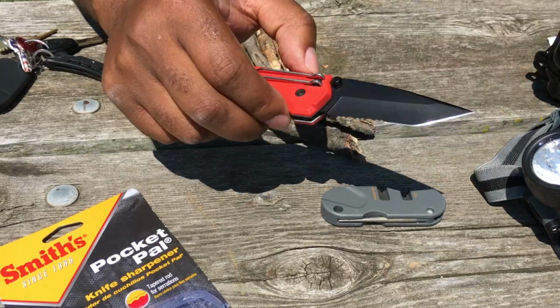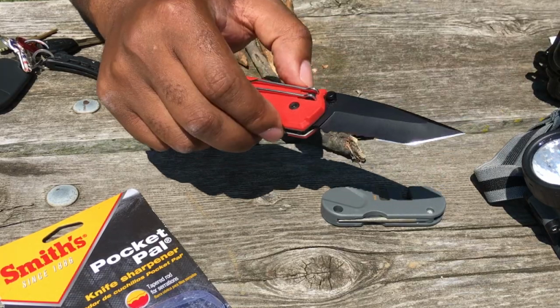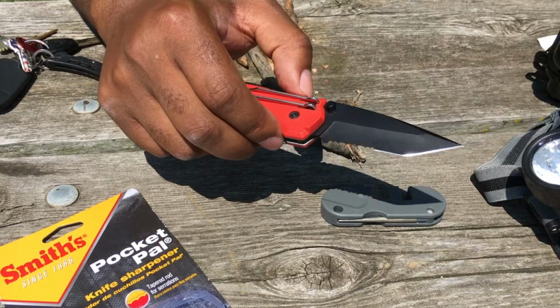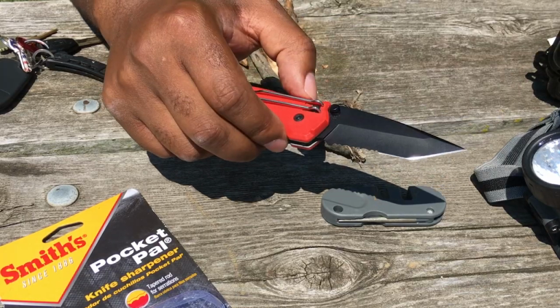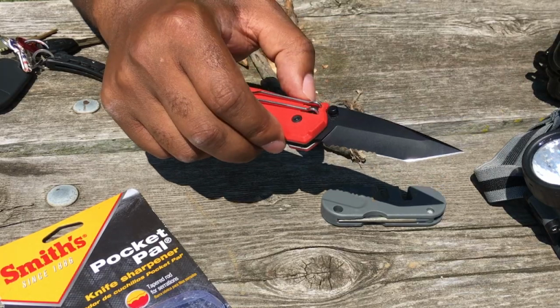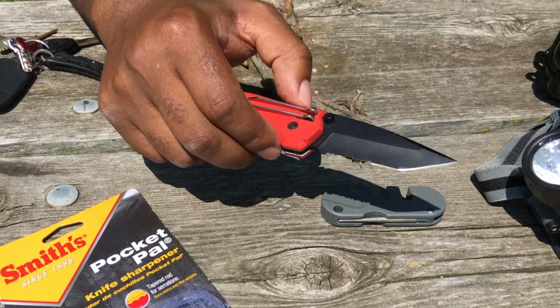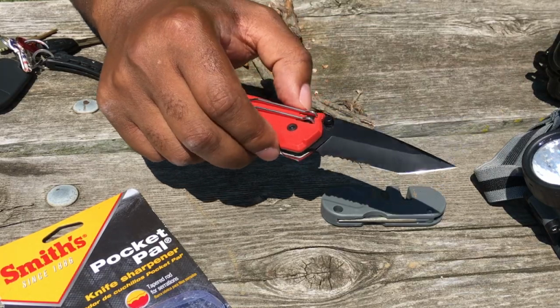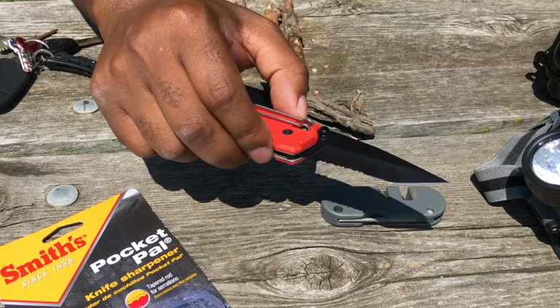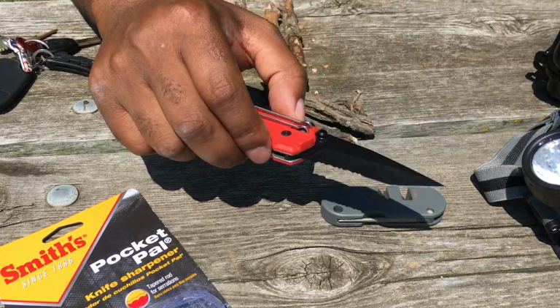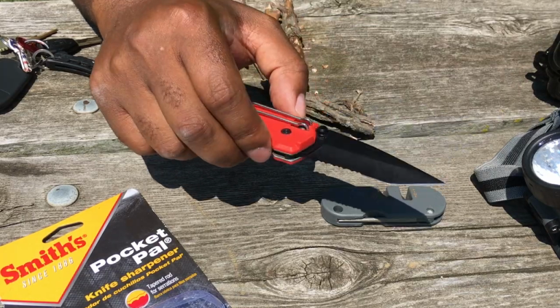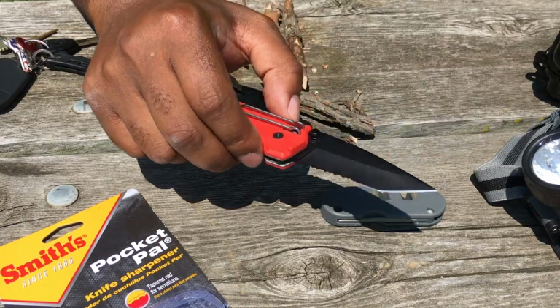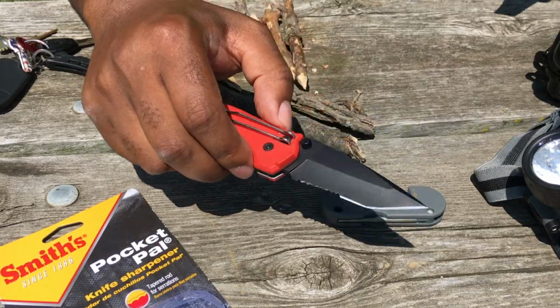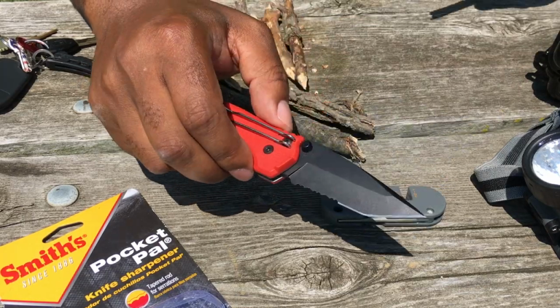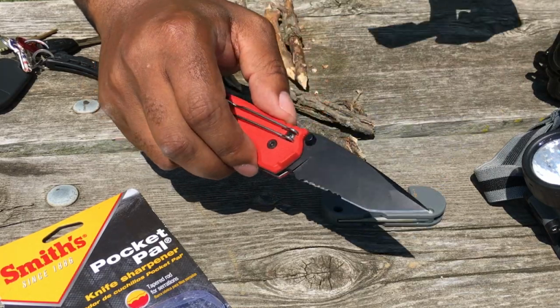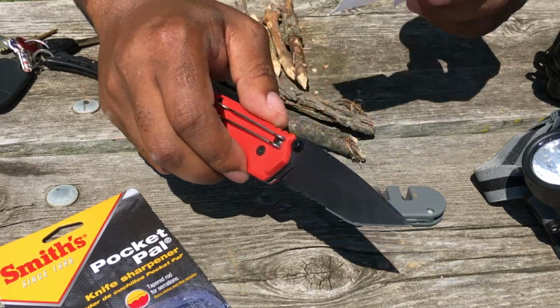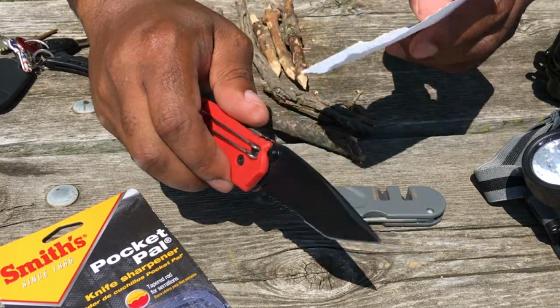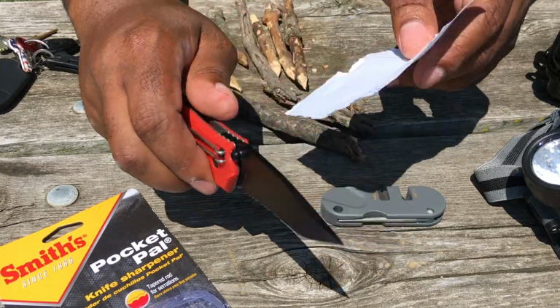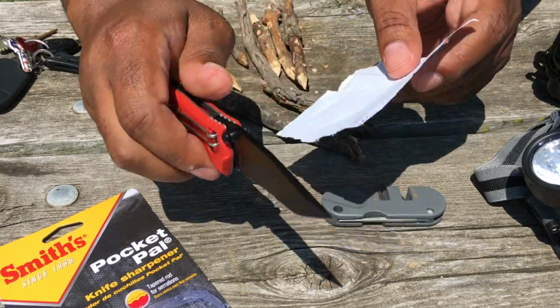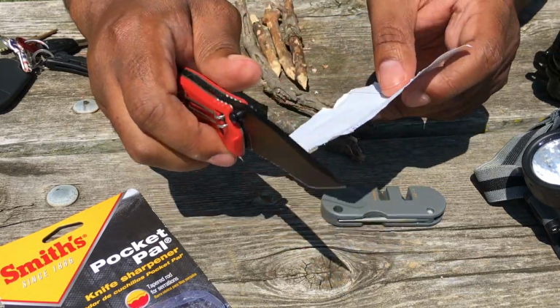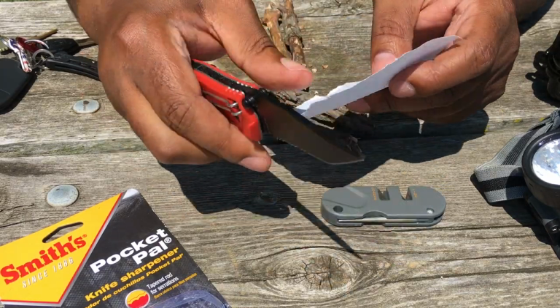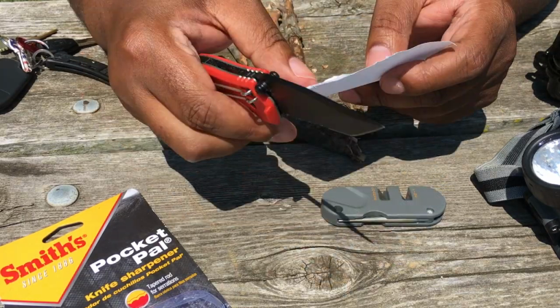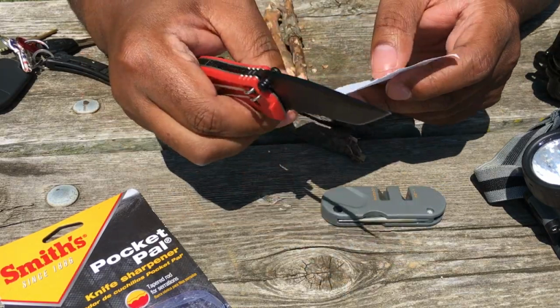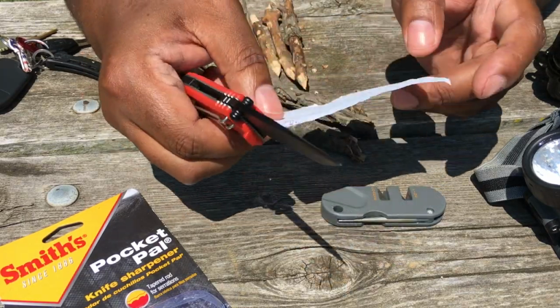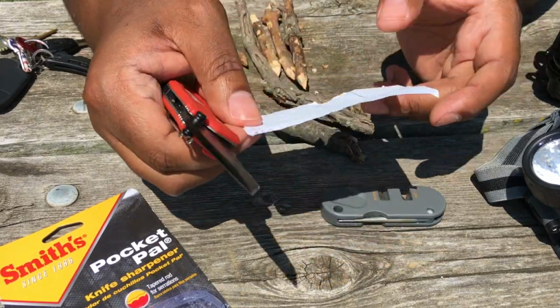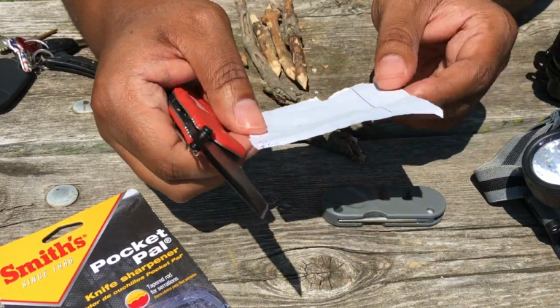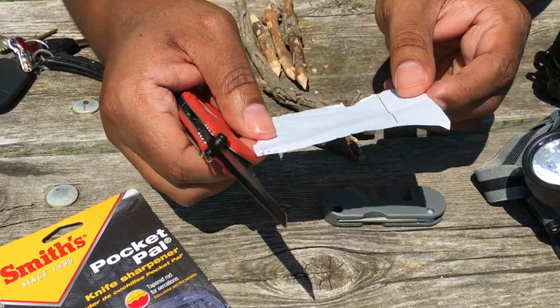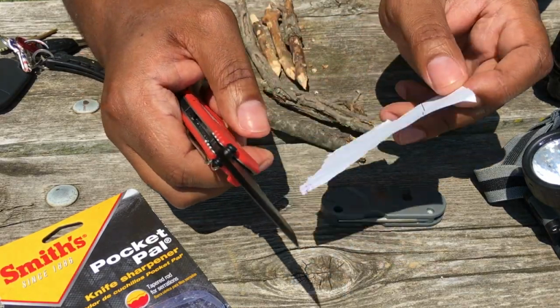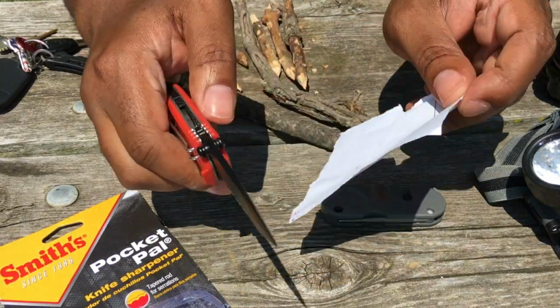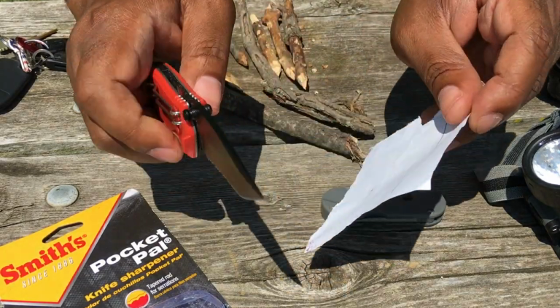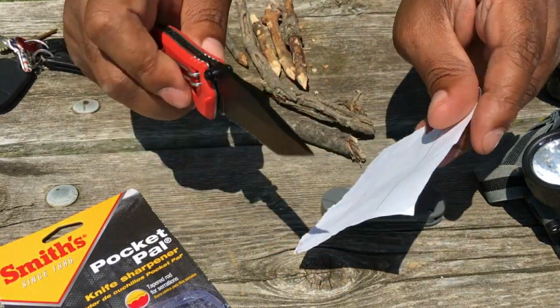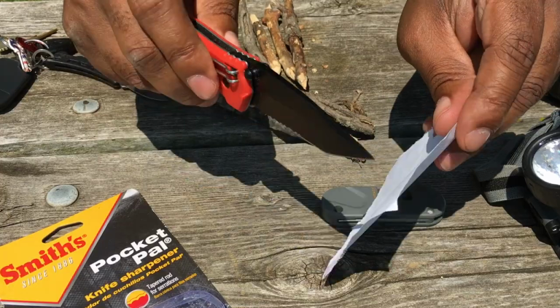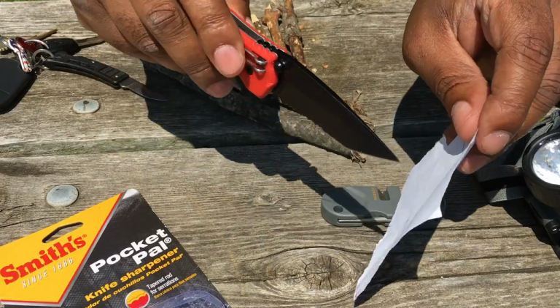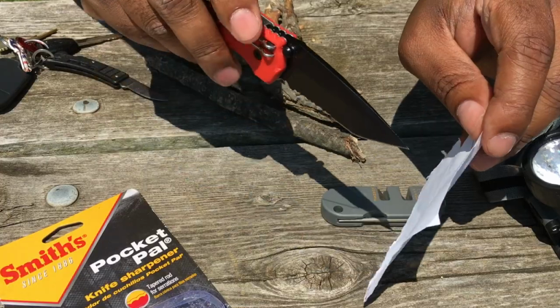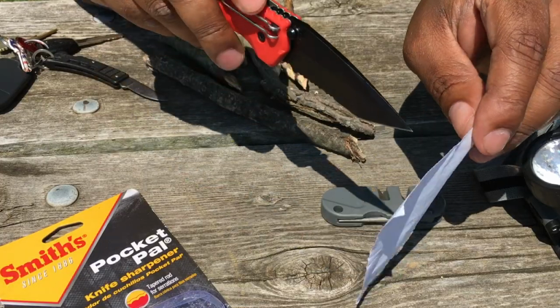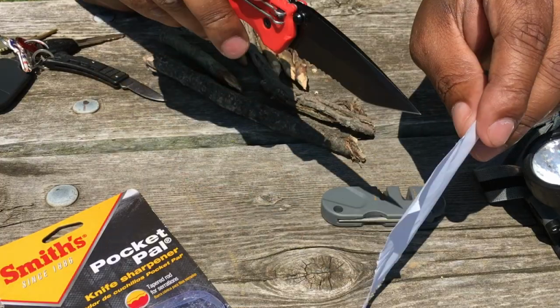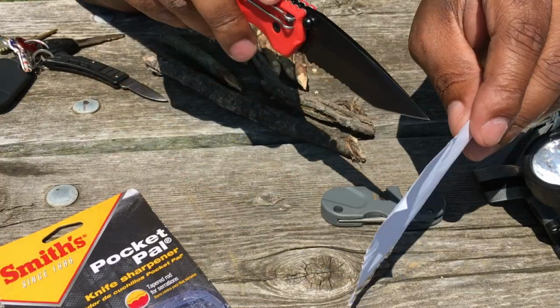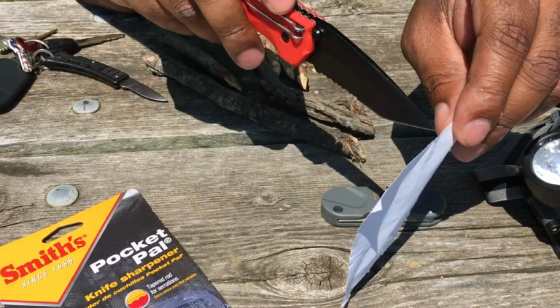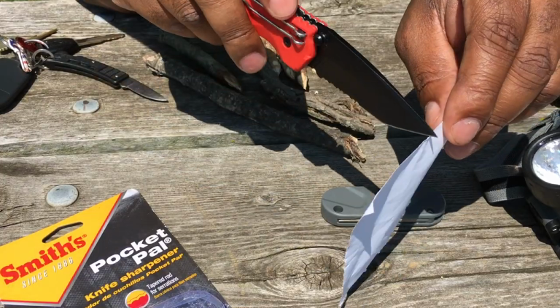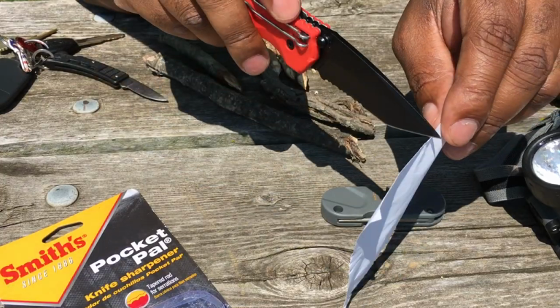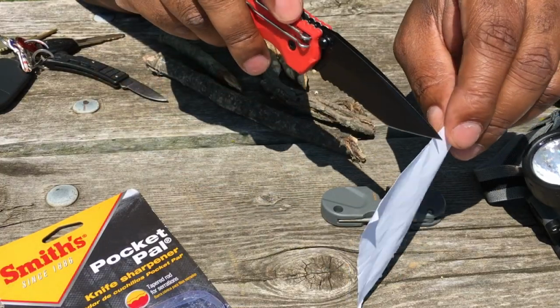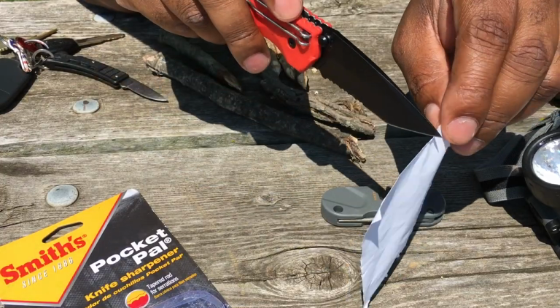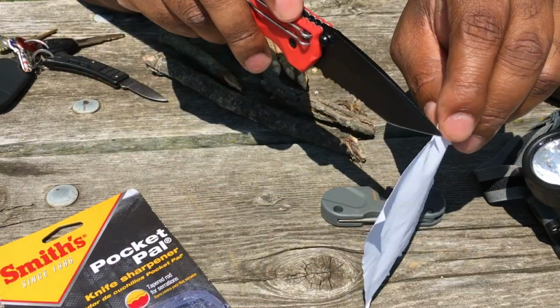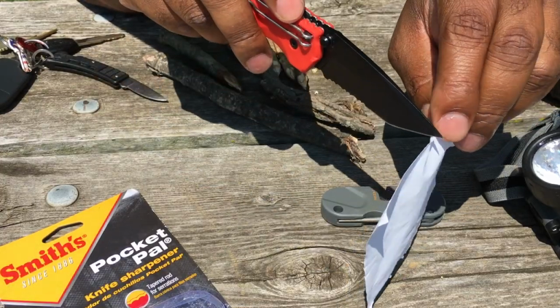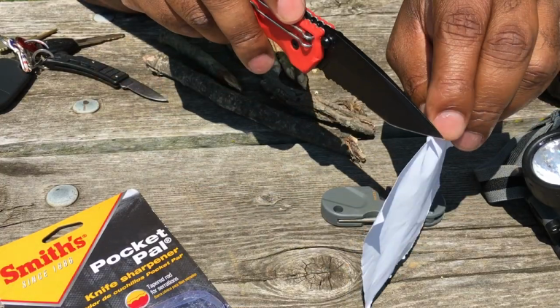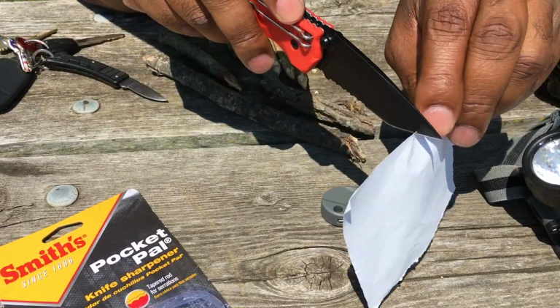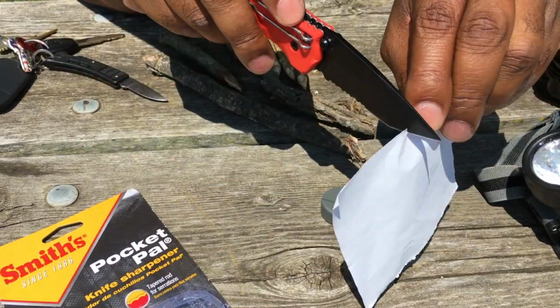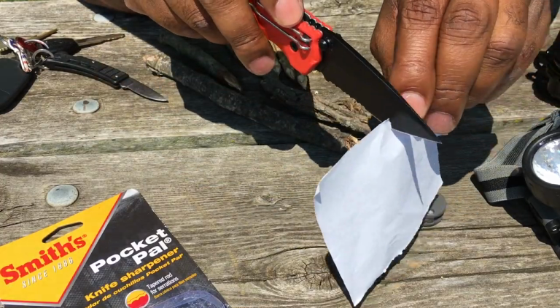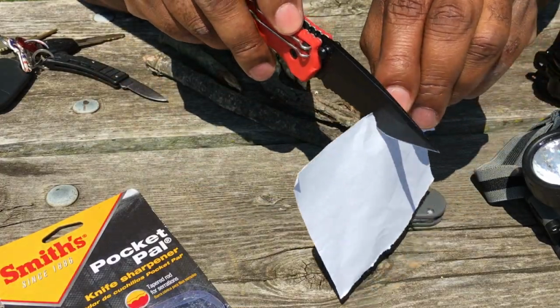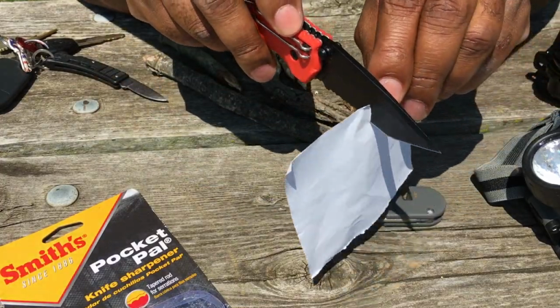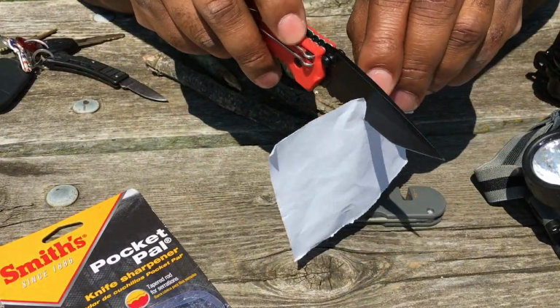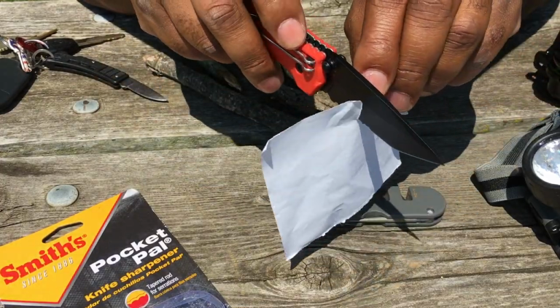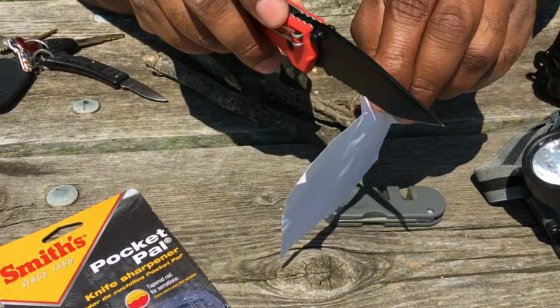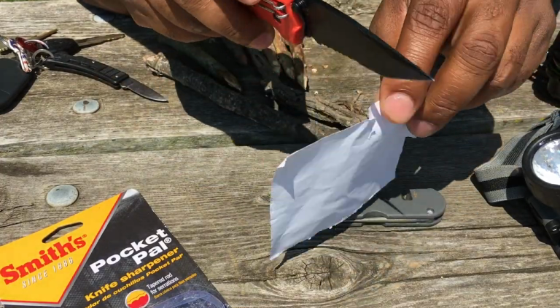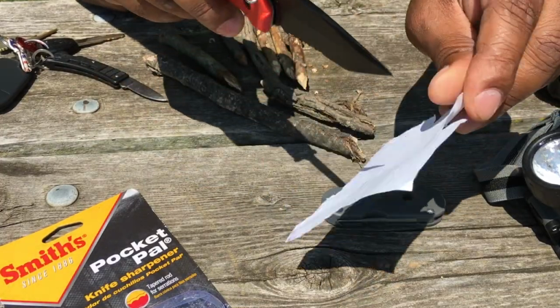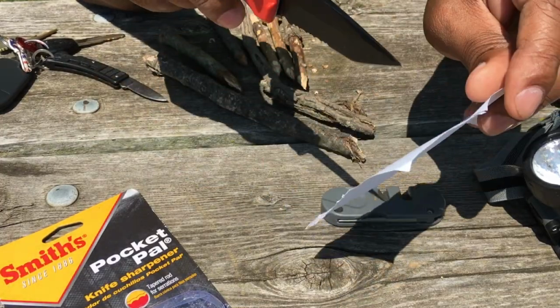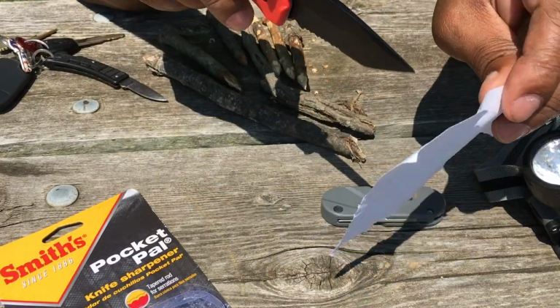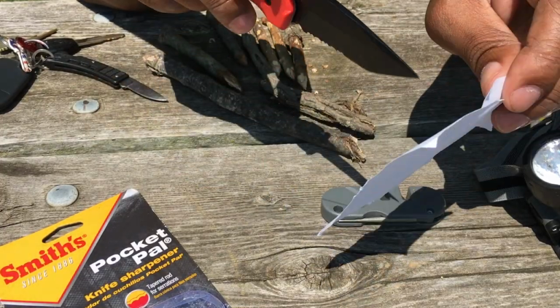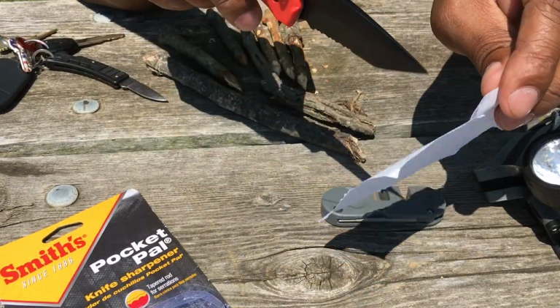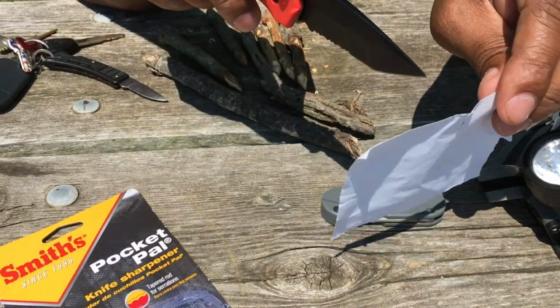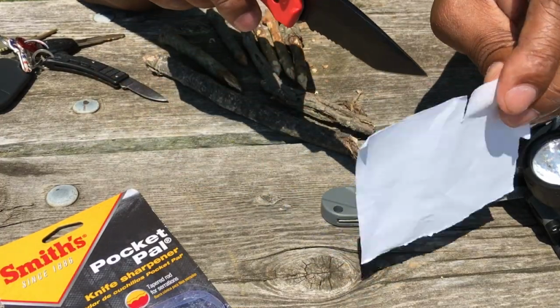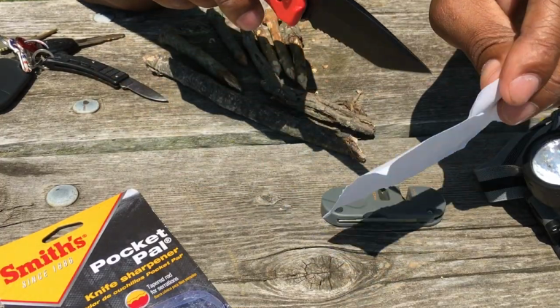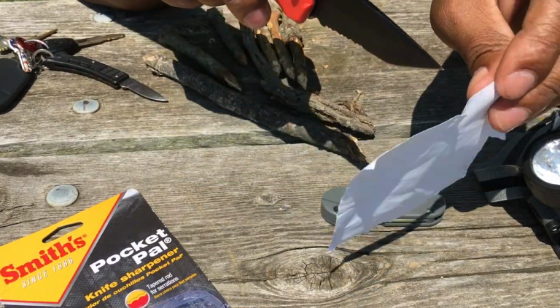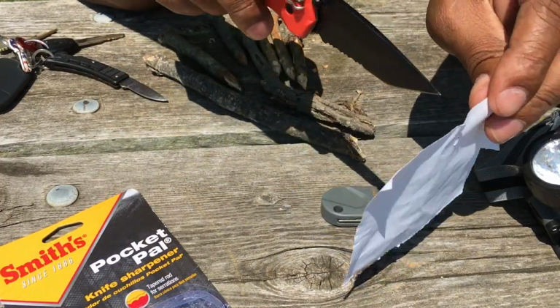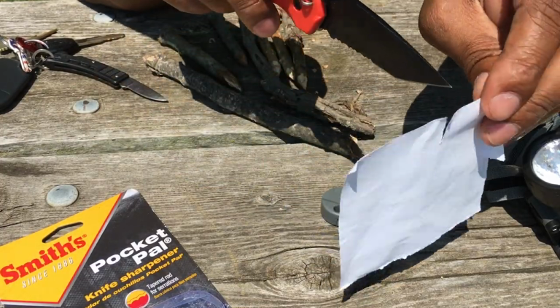I just put that edge back on here. Let's test it out on some paper now — see if I can cut this paper. No problem whatsoever.